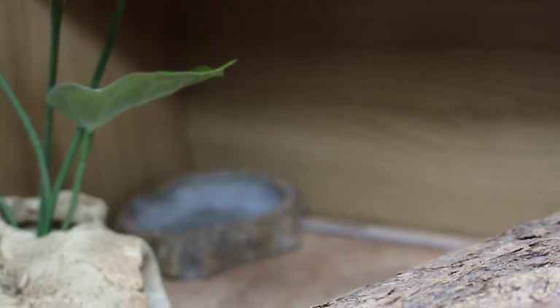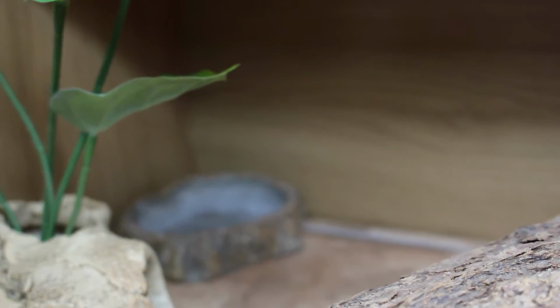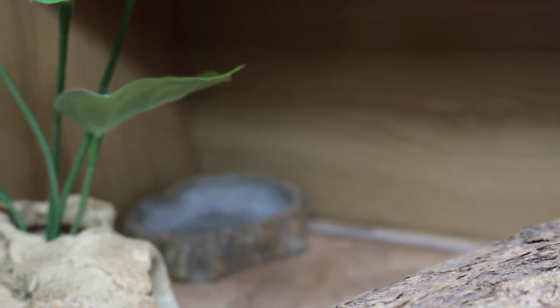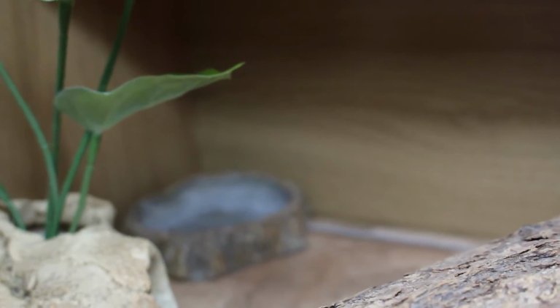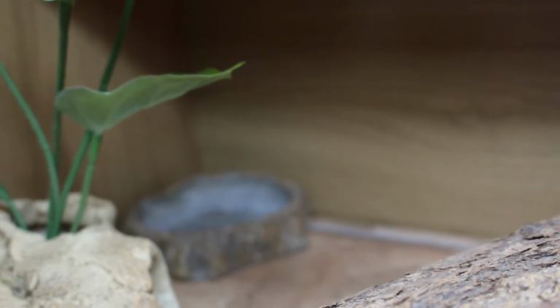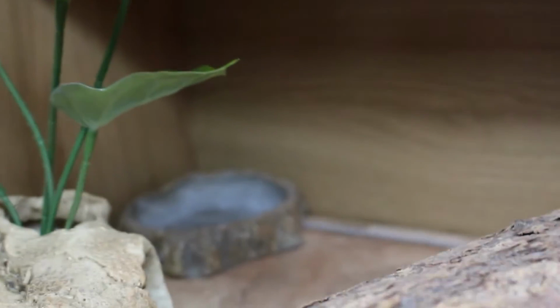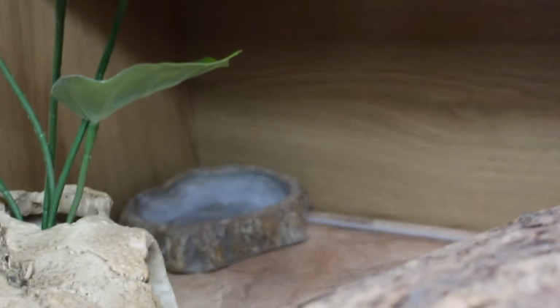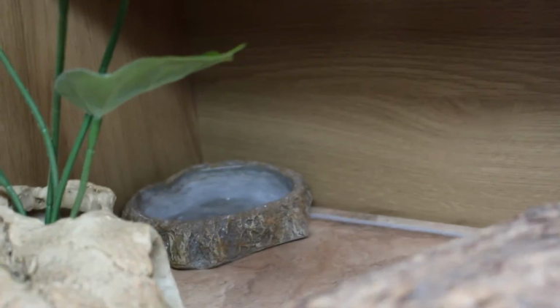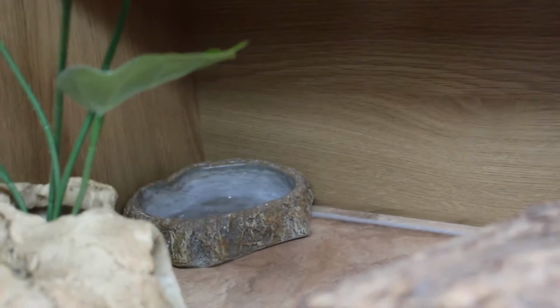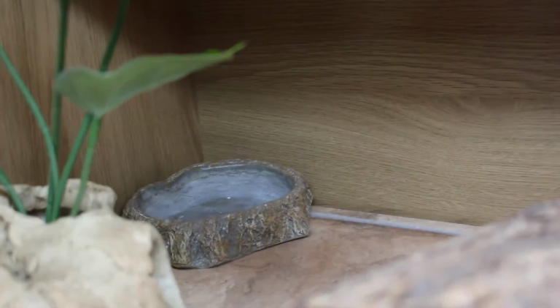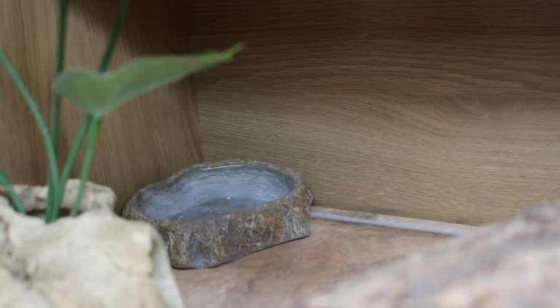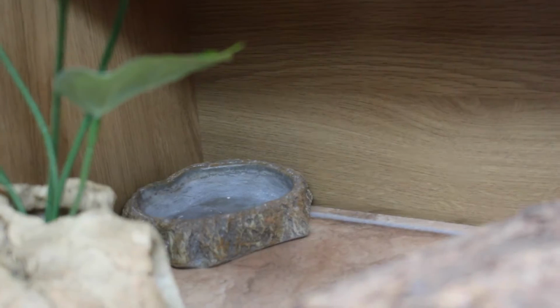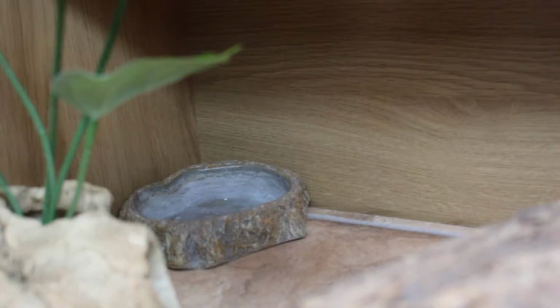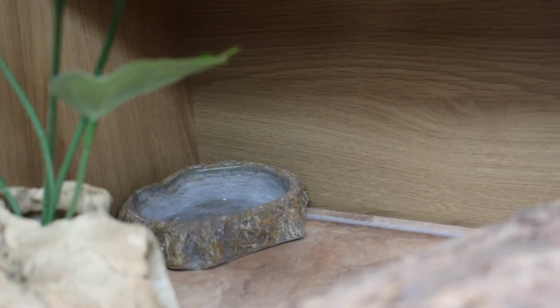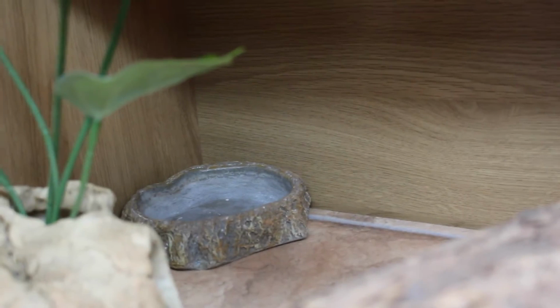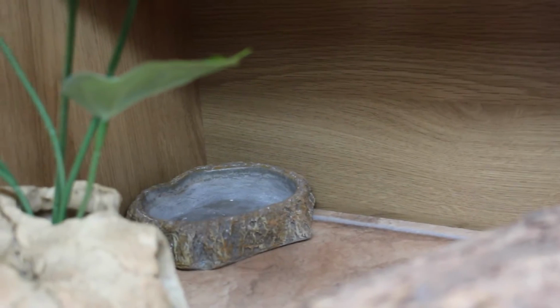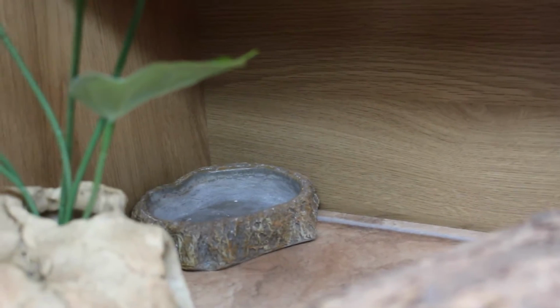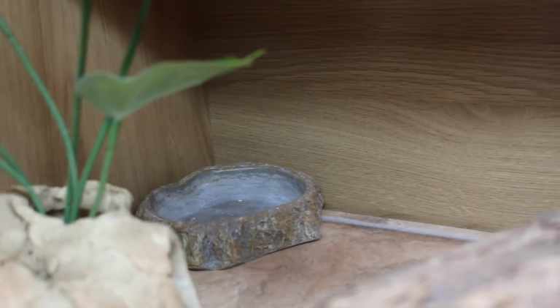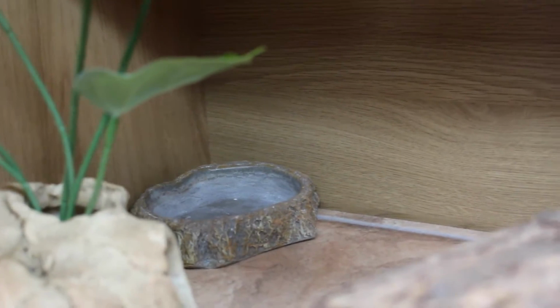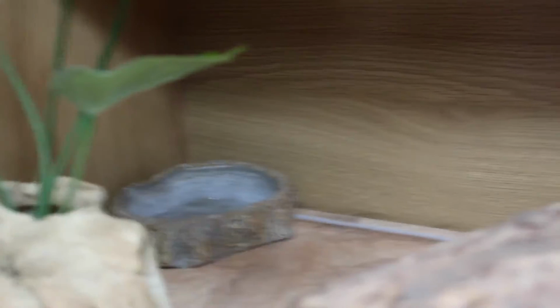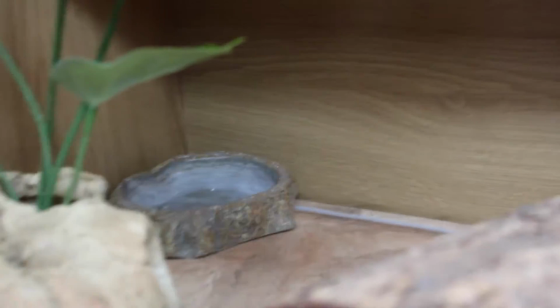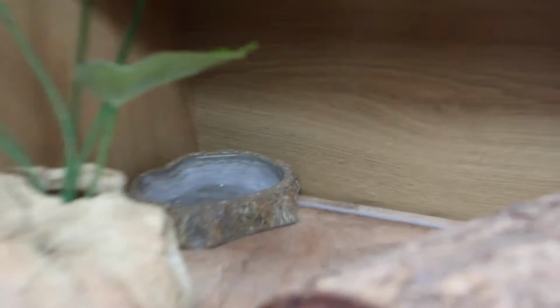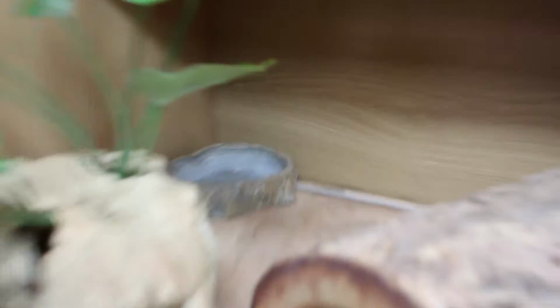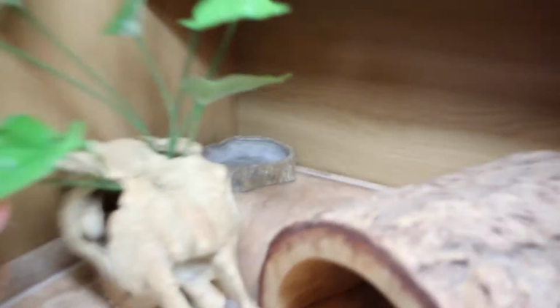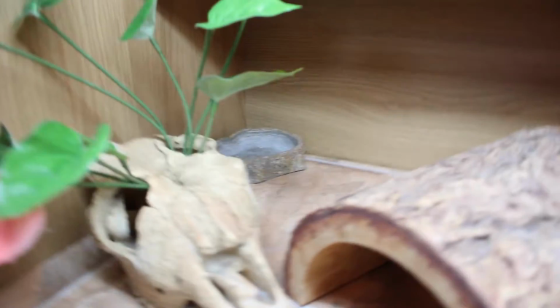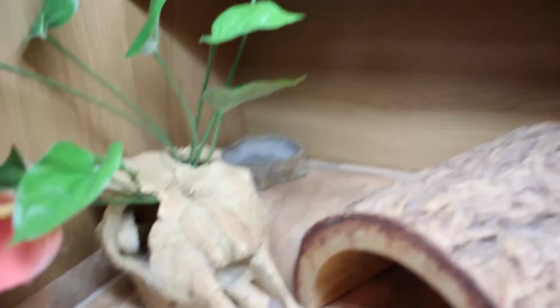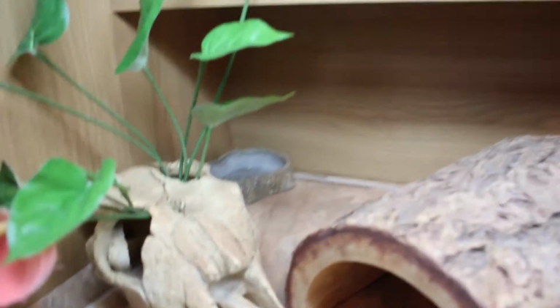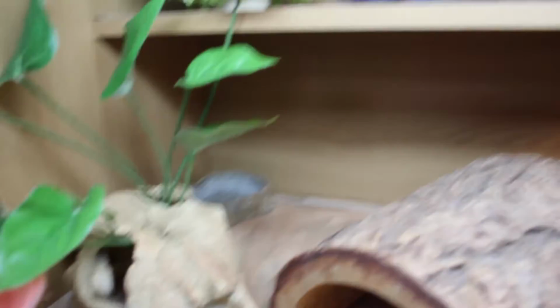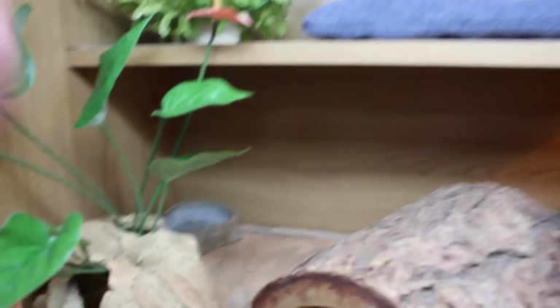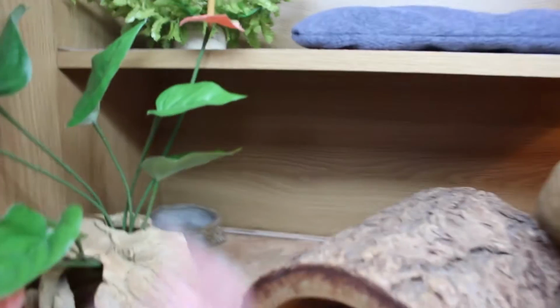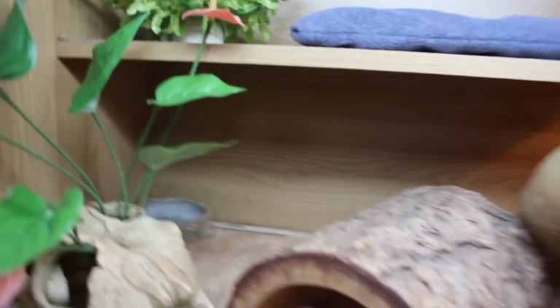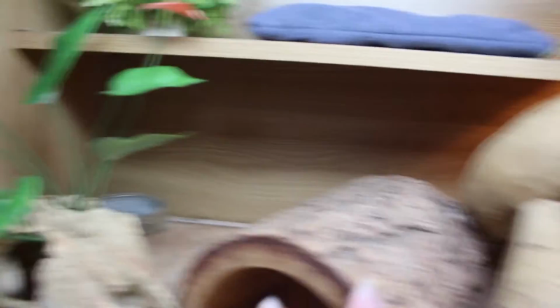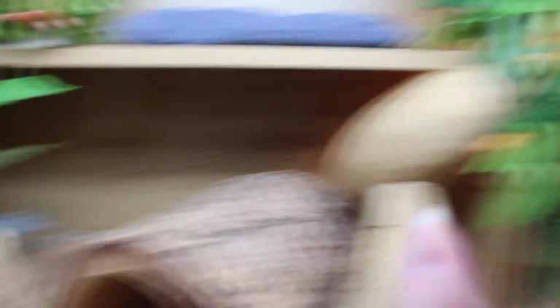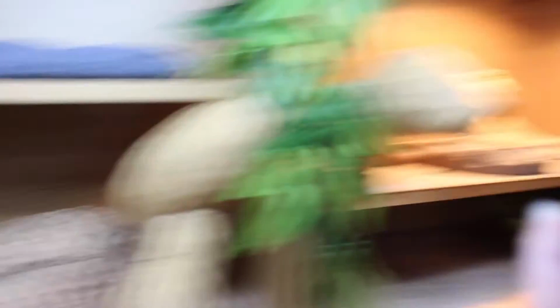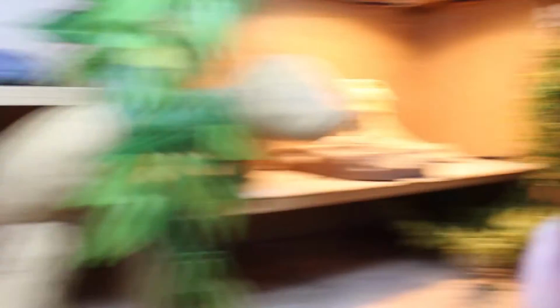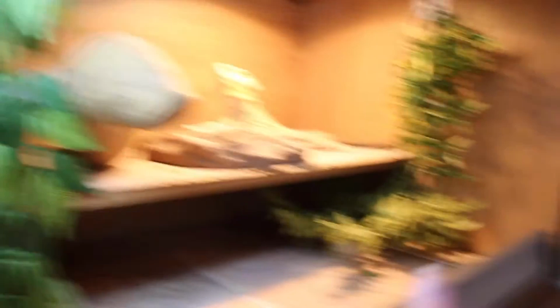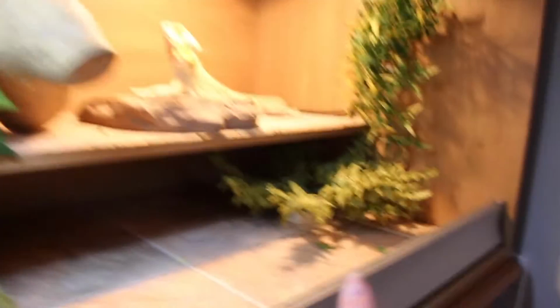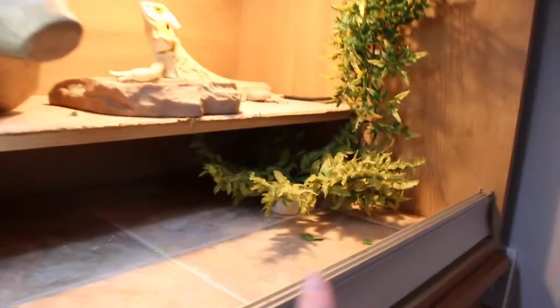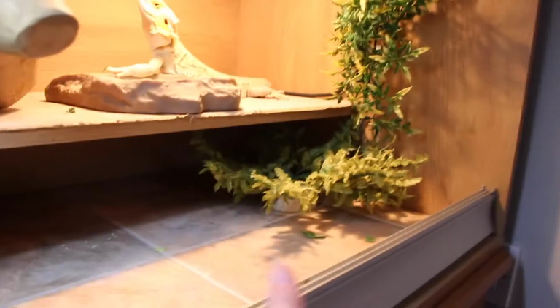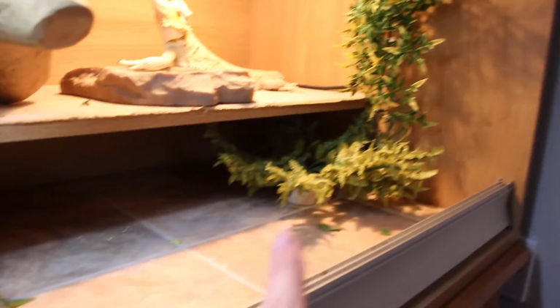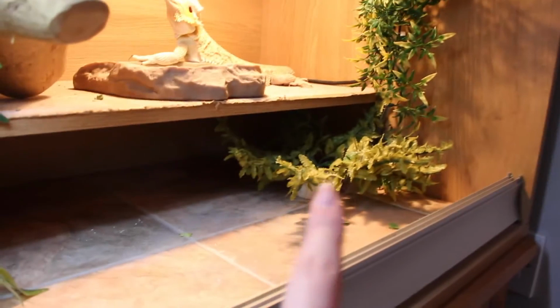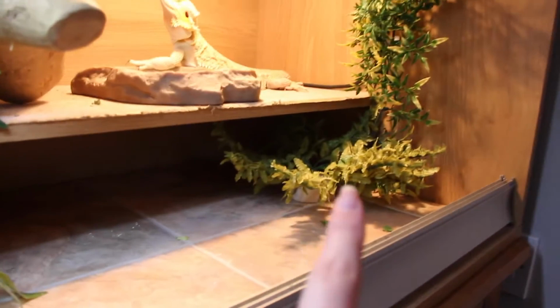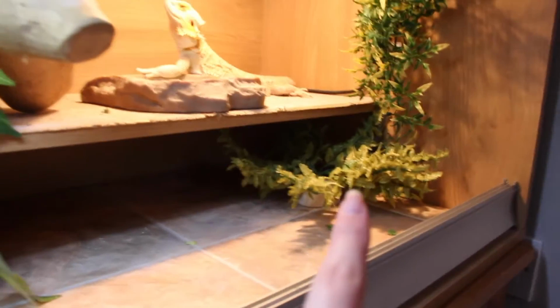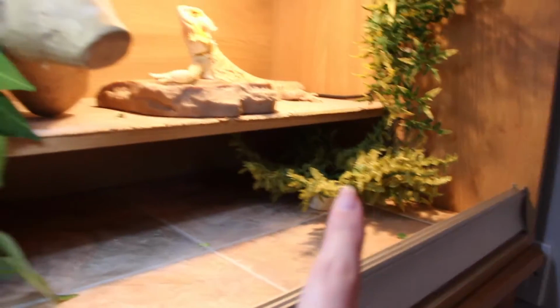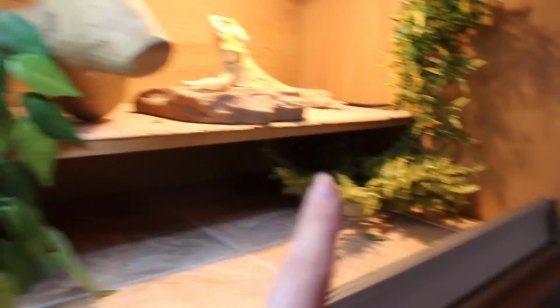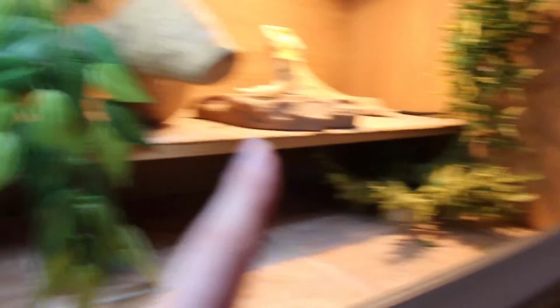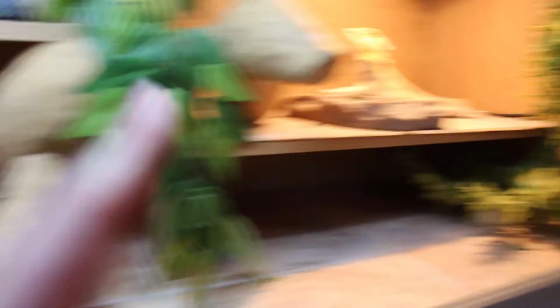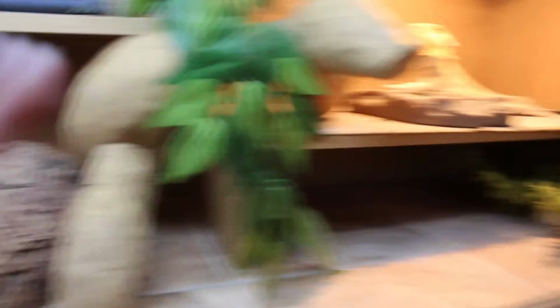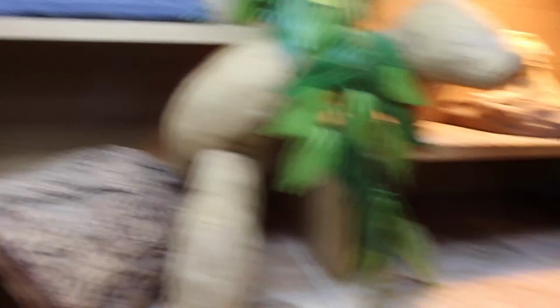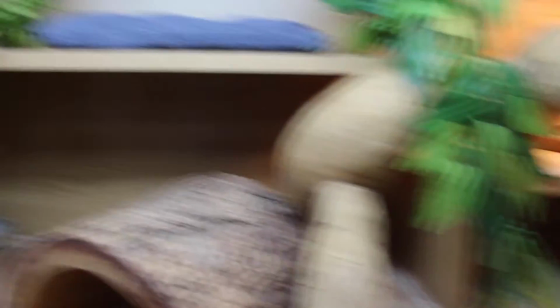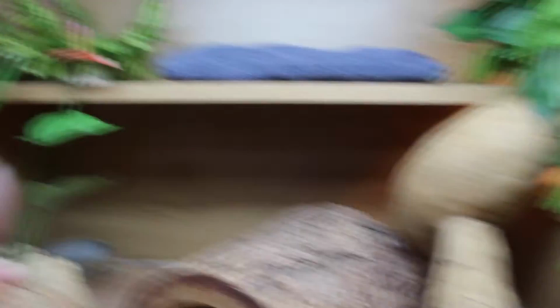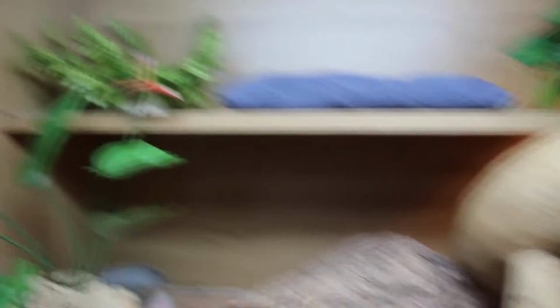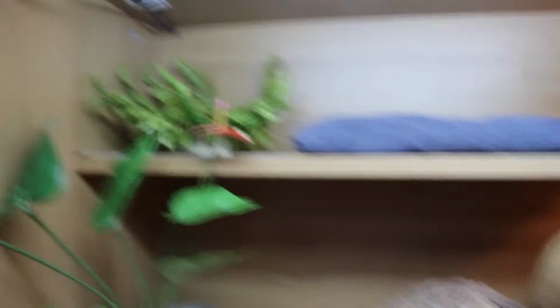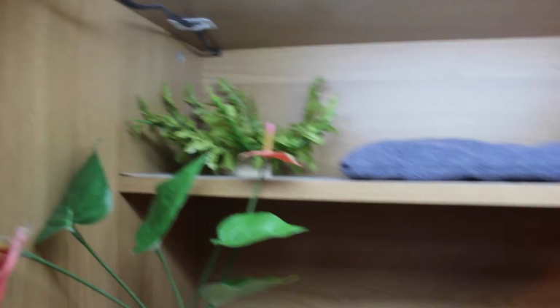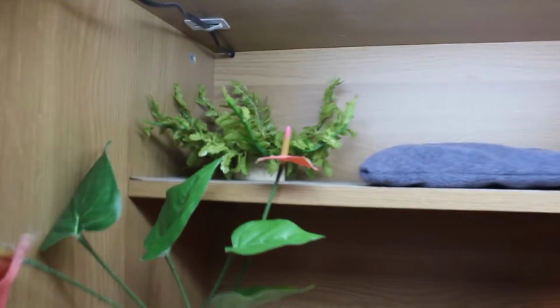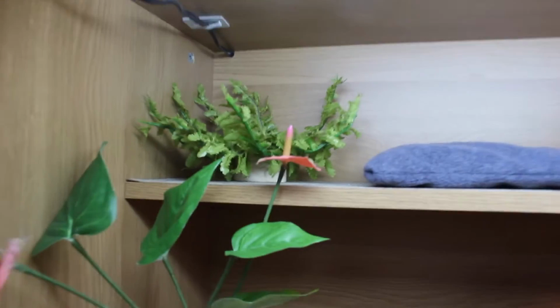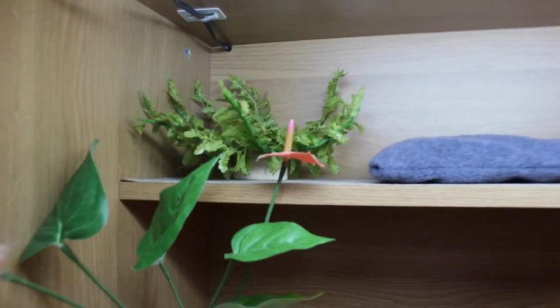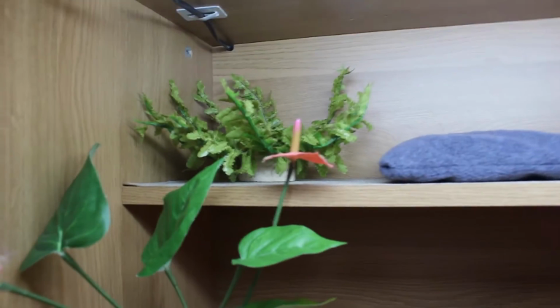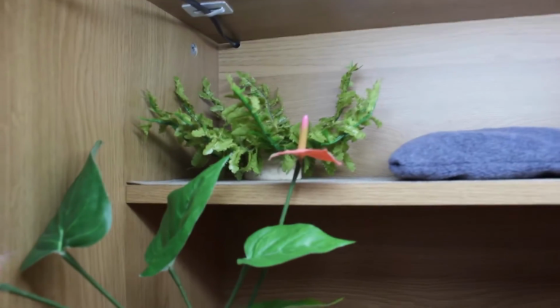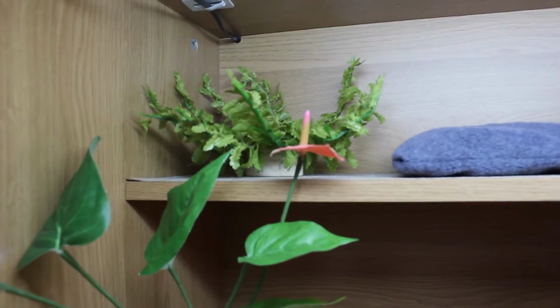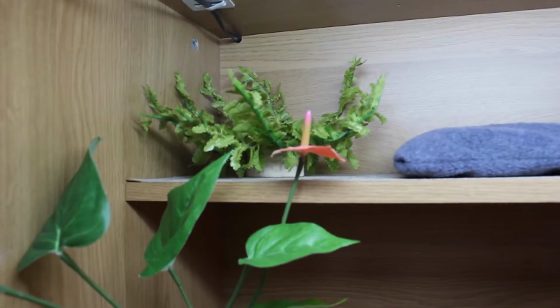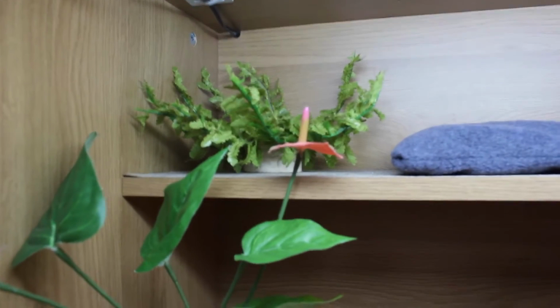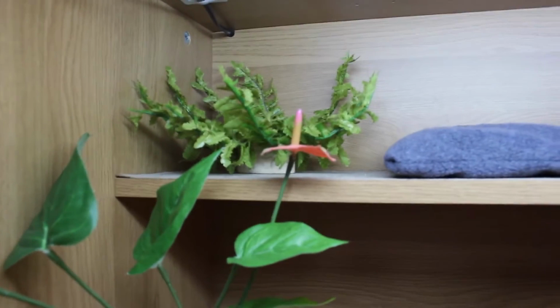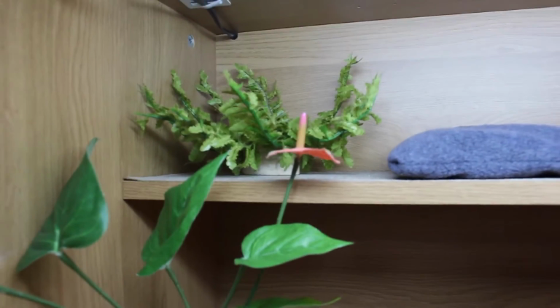Back there we have her water bowl — it's not in use at the minute but it's there just in case. That was over there last time.